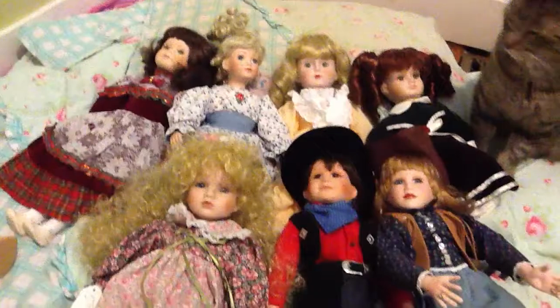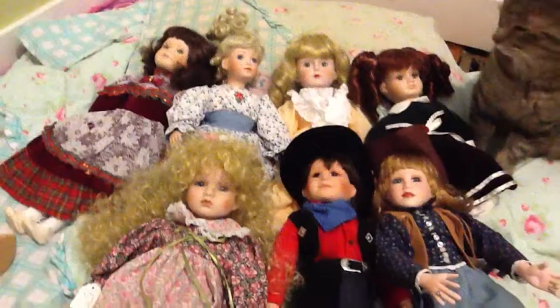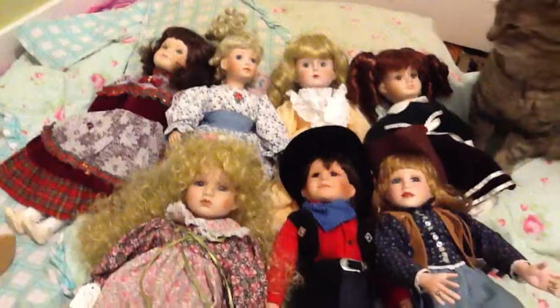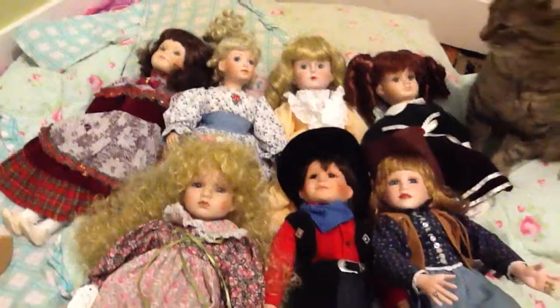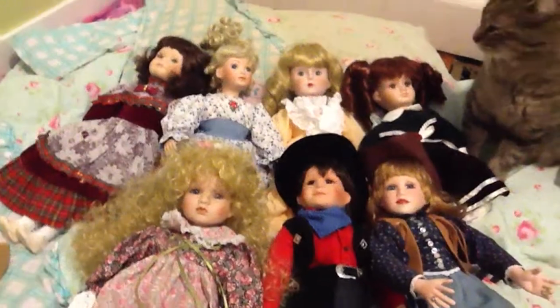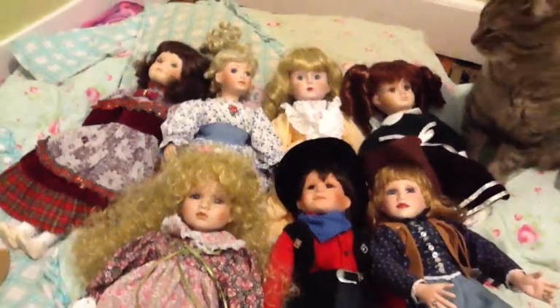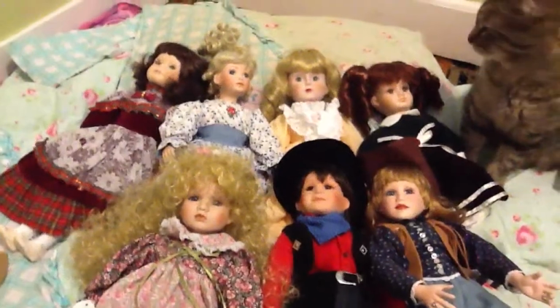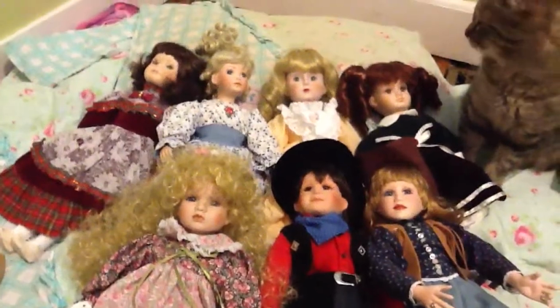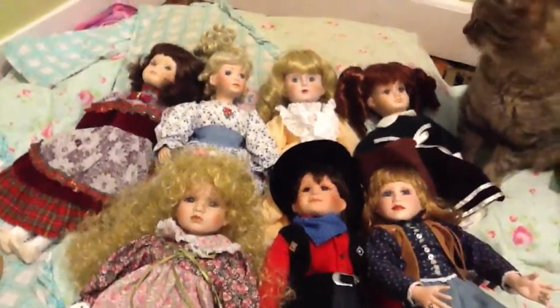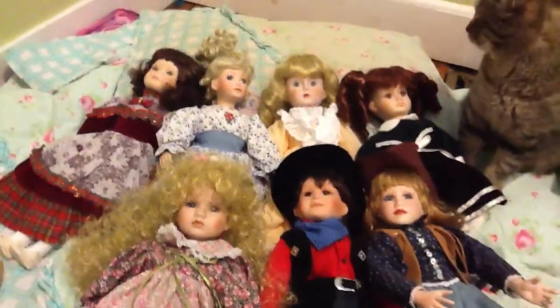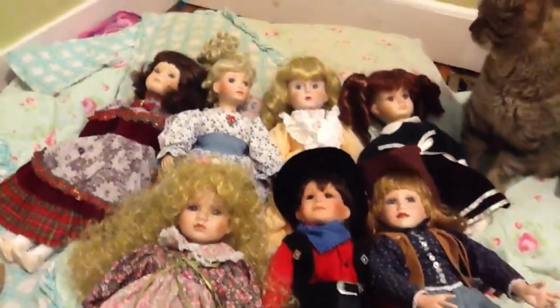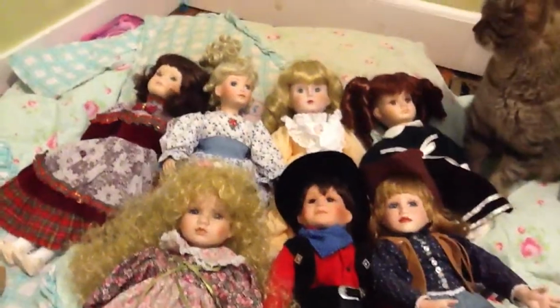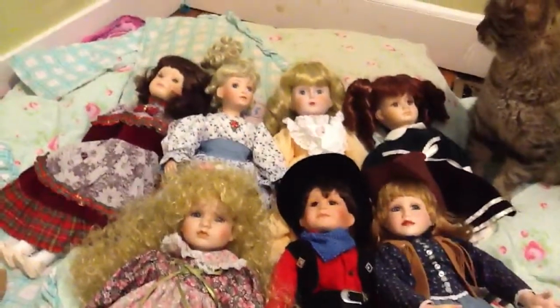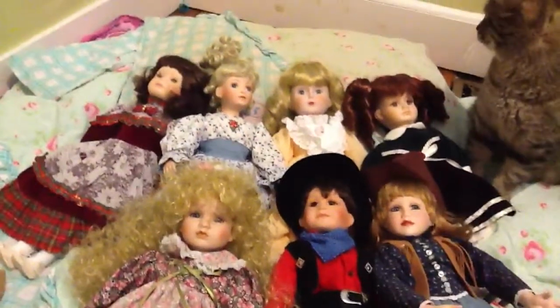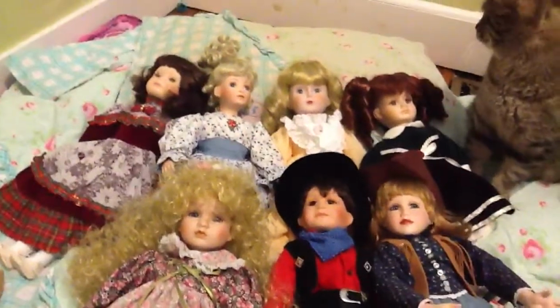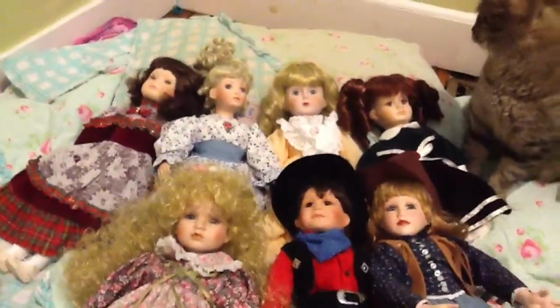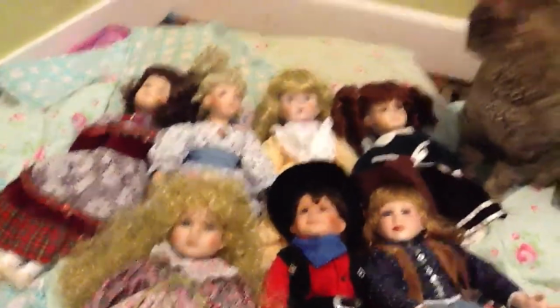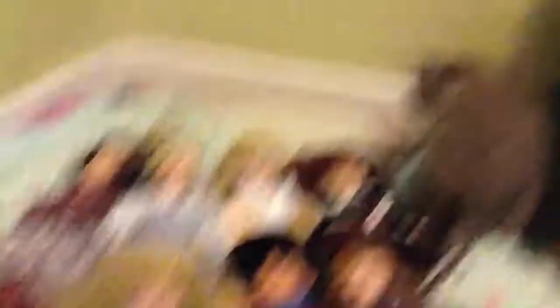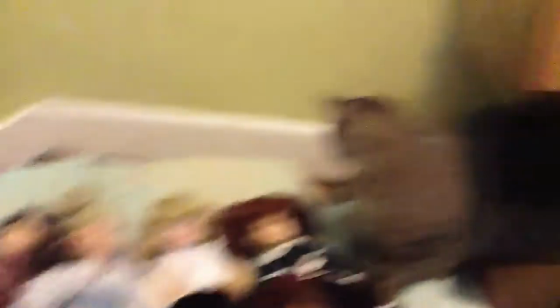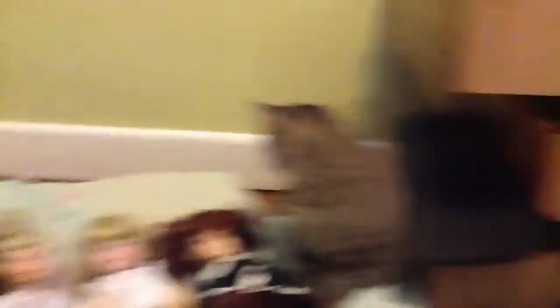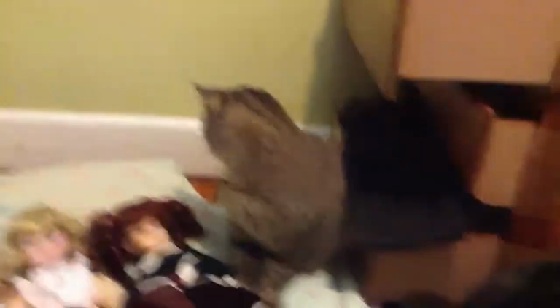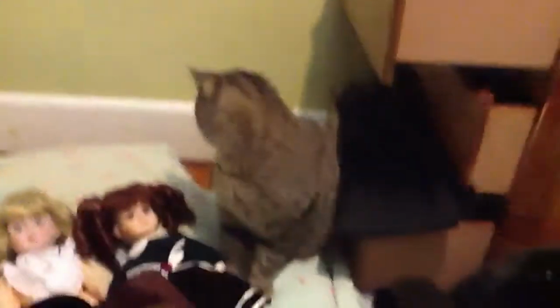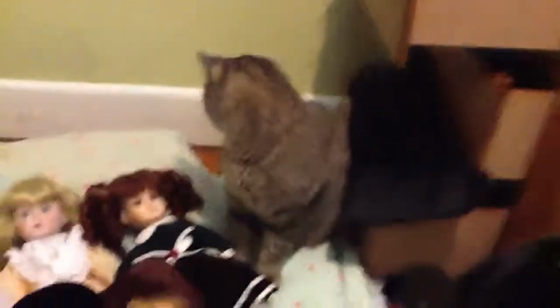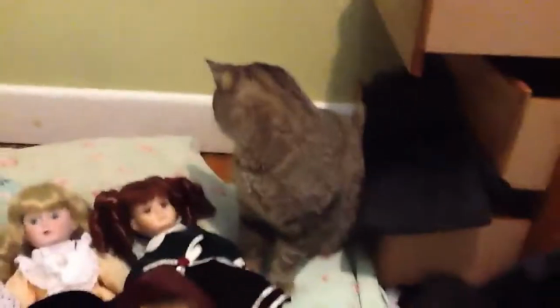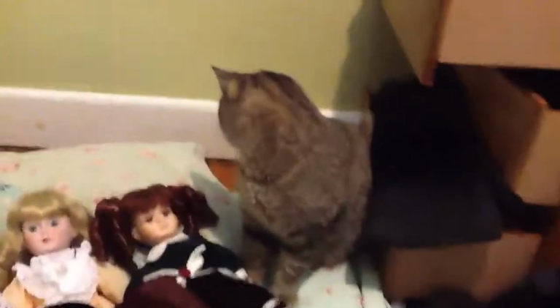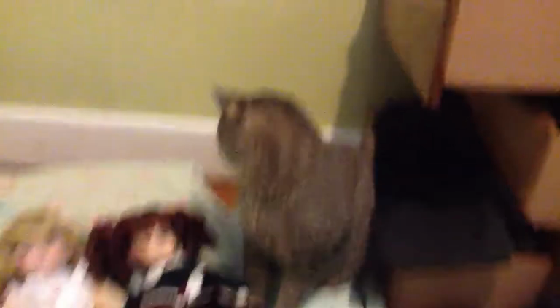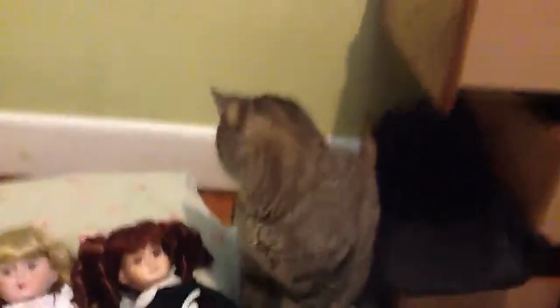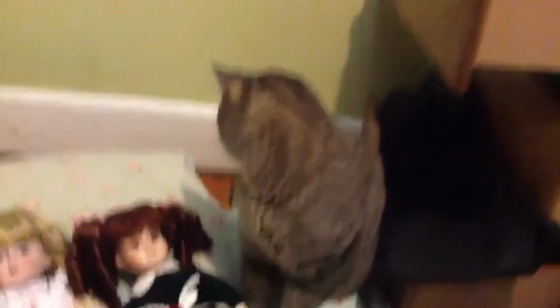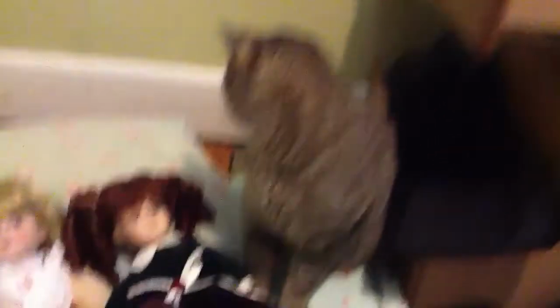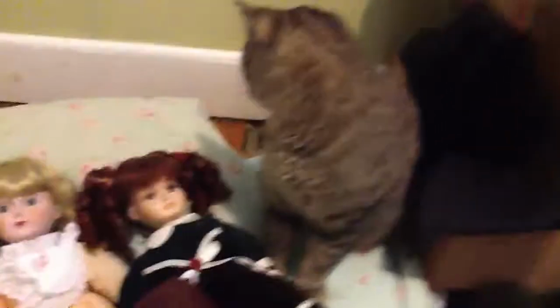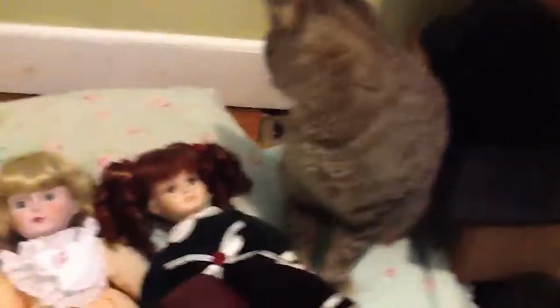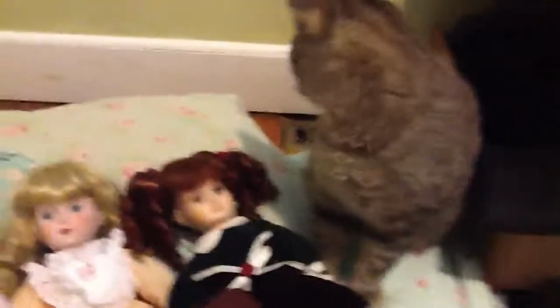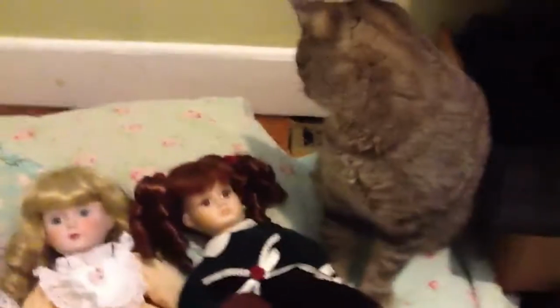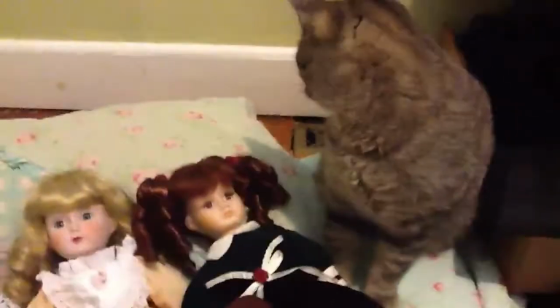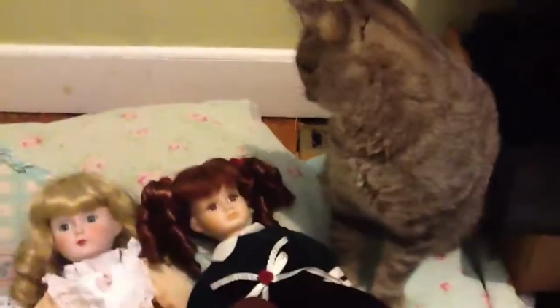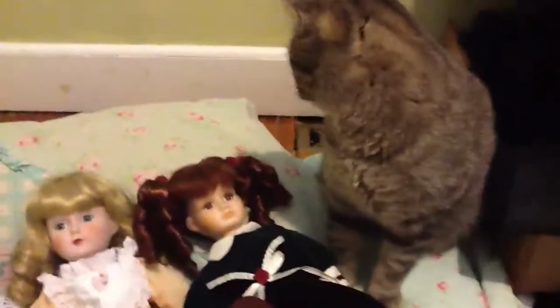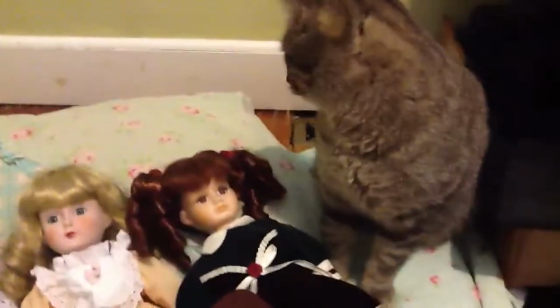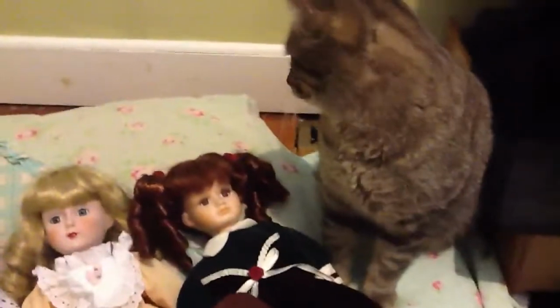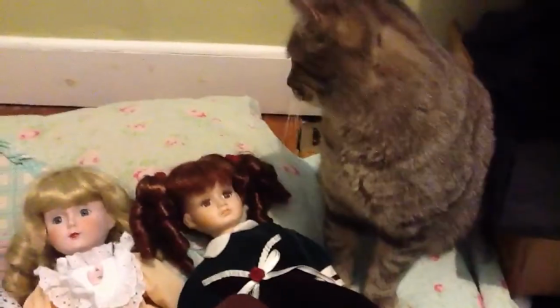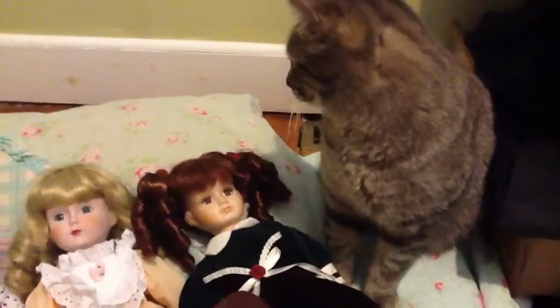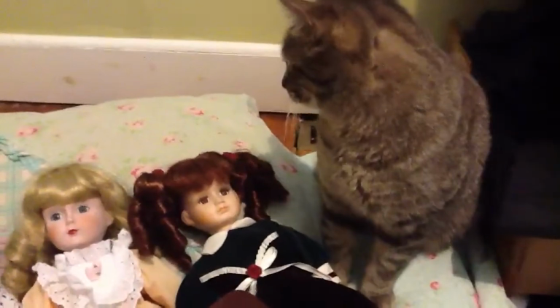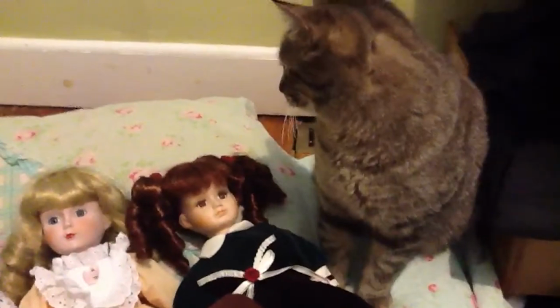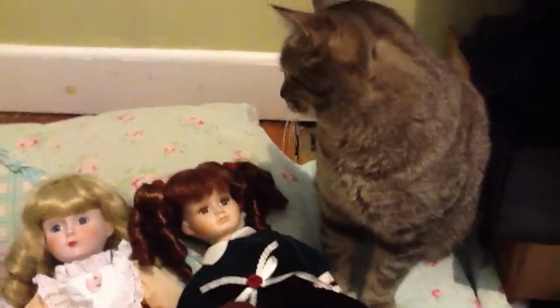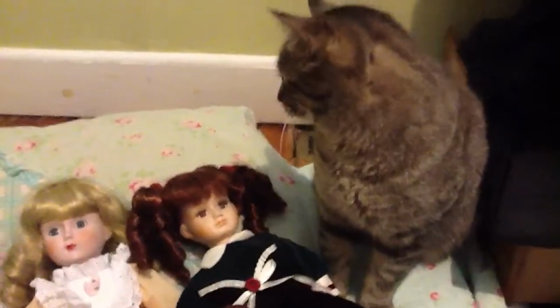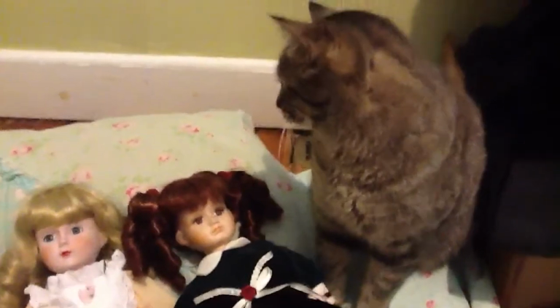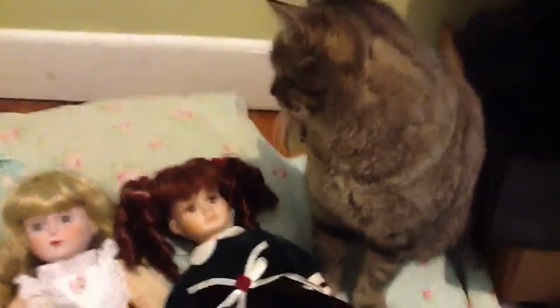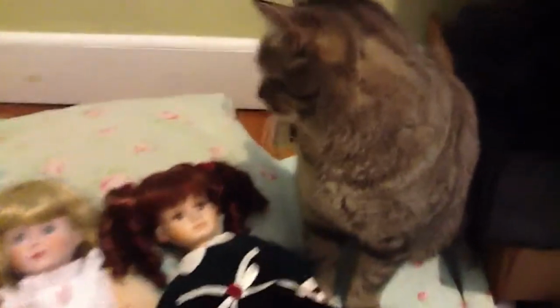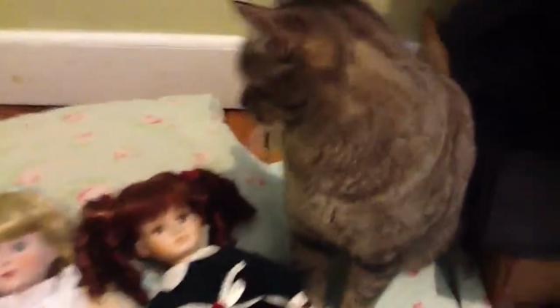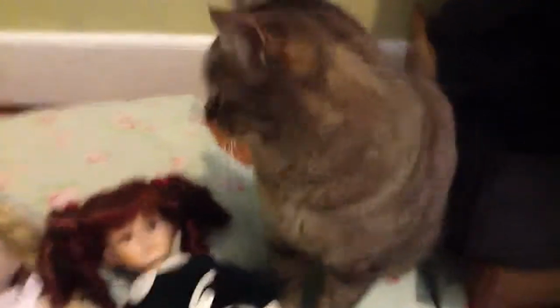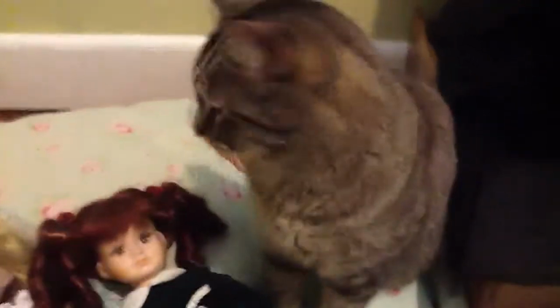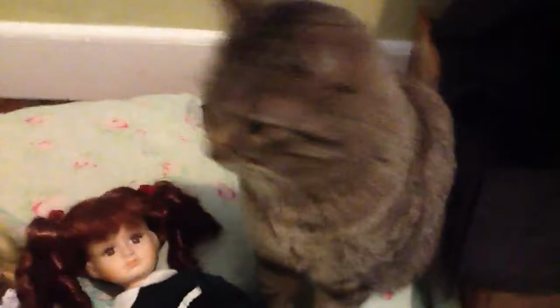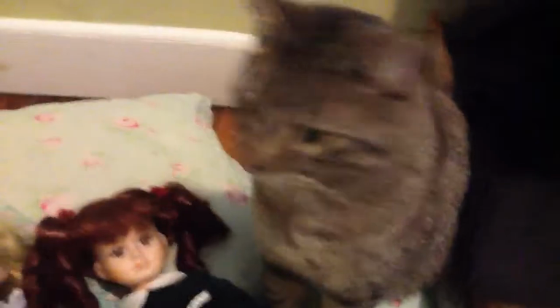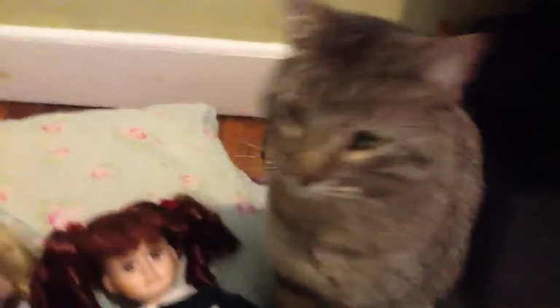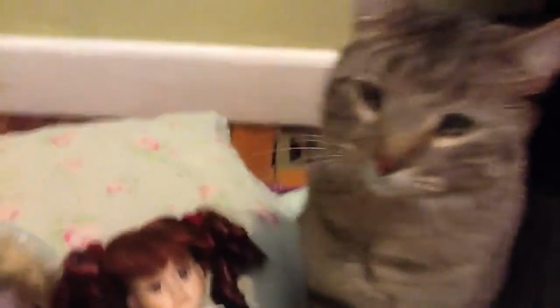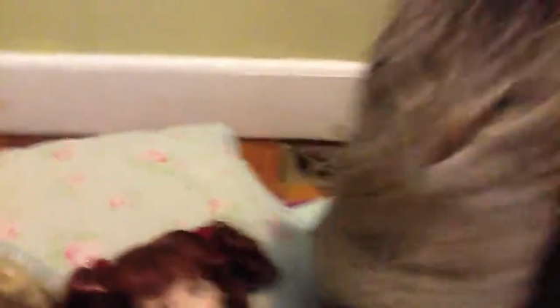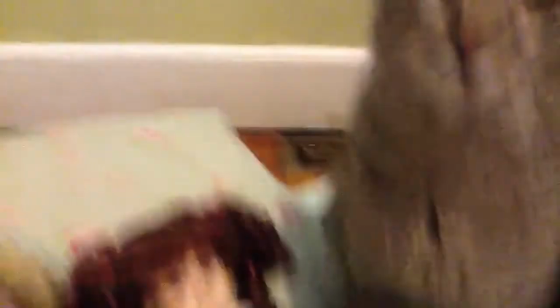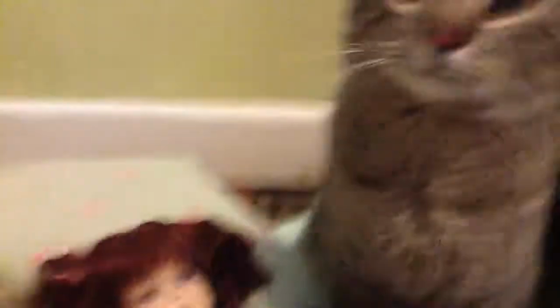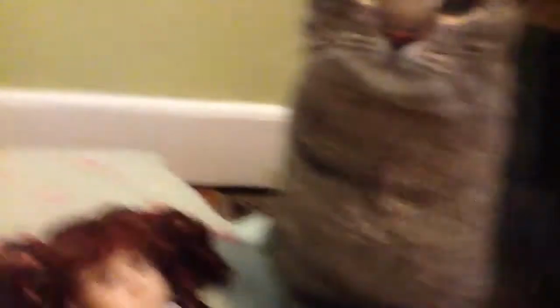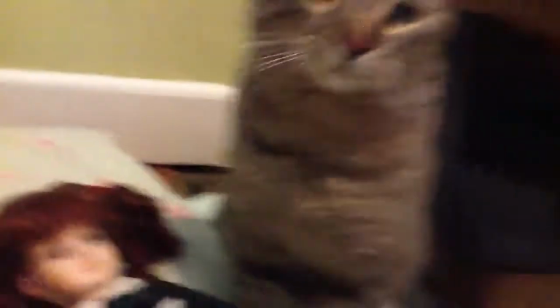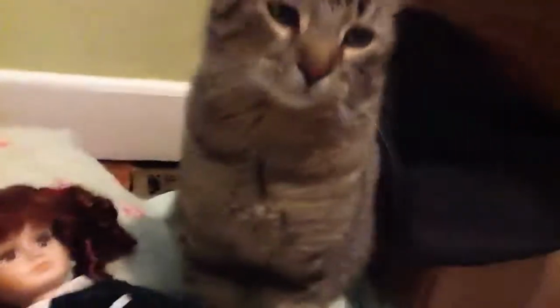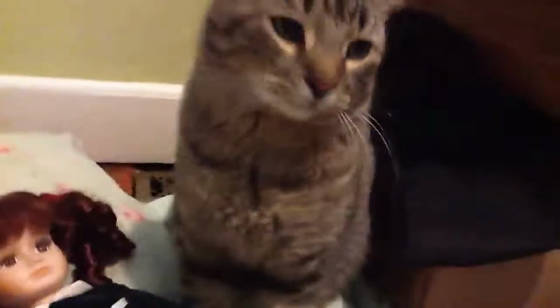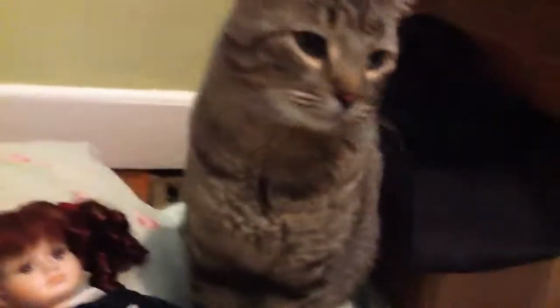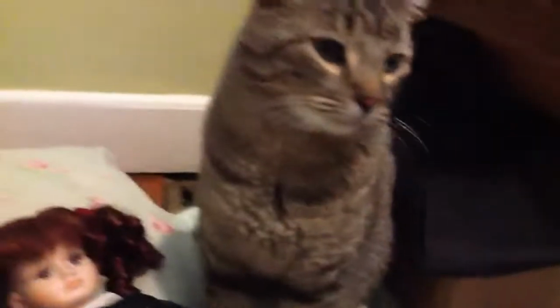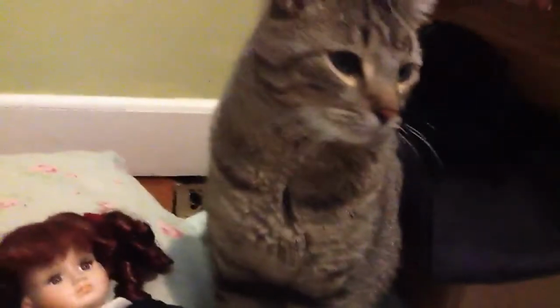I'm going to show you my porcelain doll collection, and there's my cat right there. Milo! Say hi! Oops!